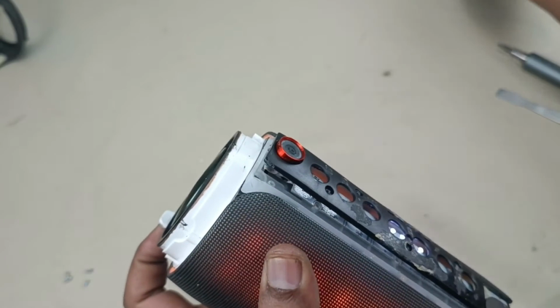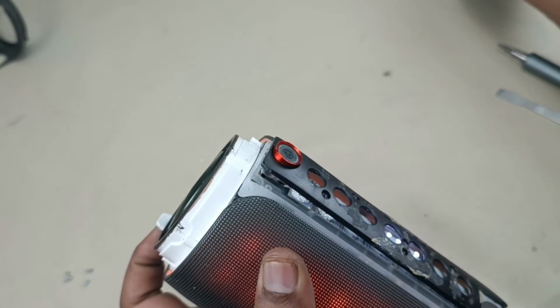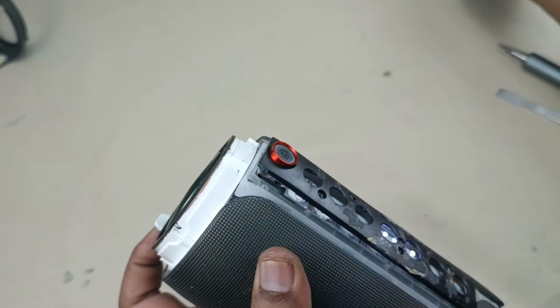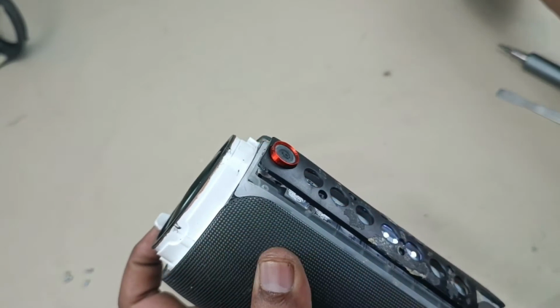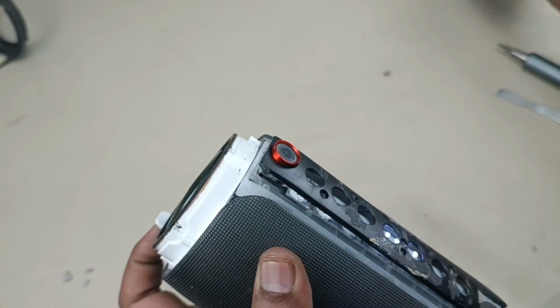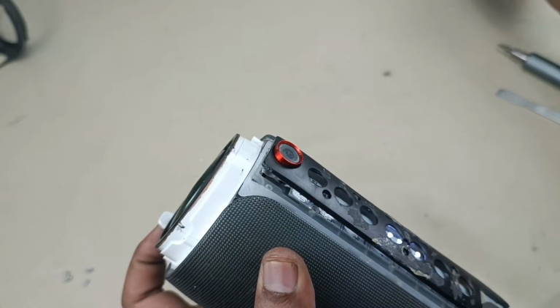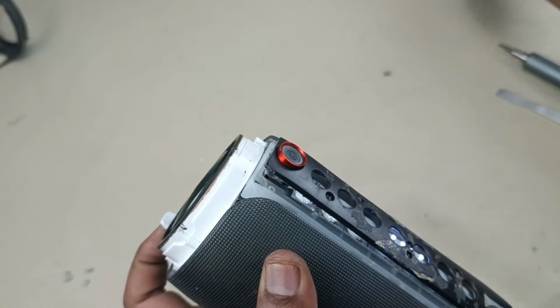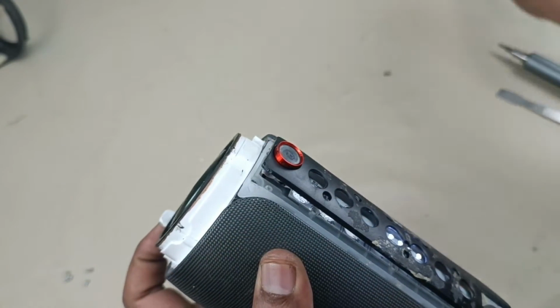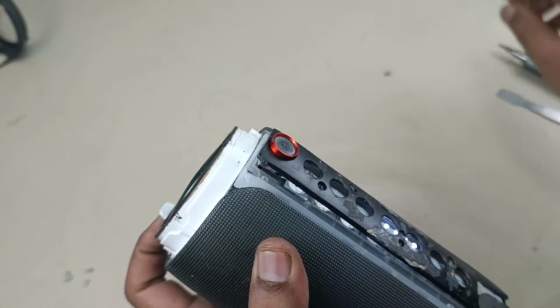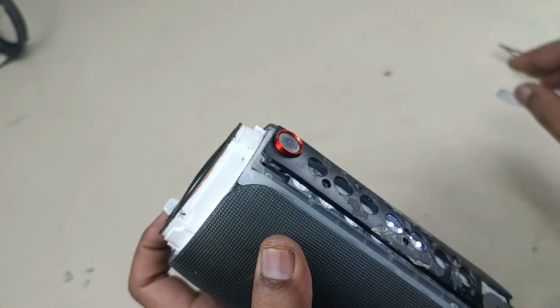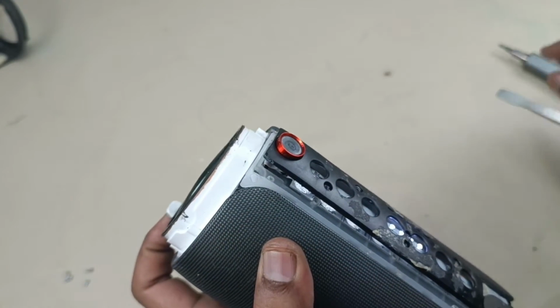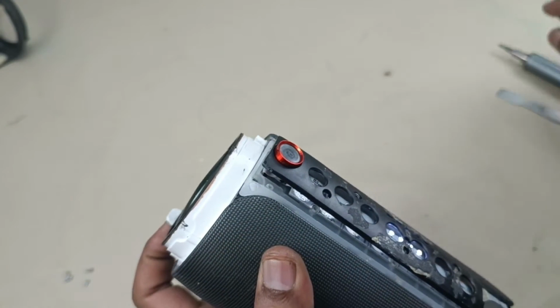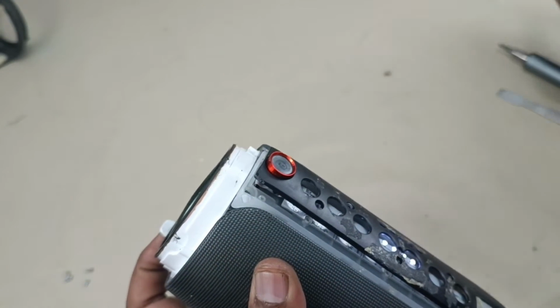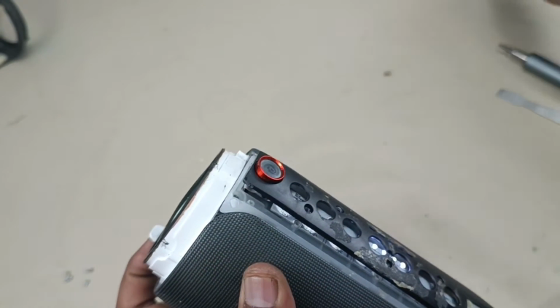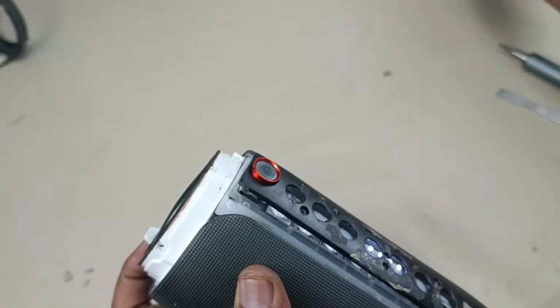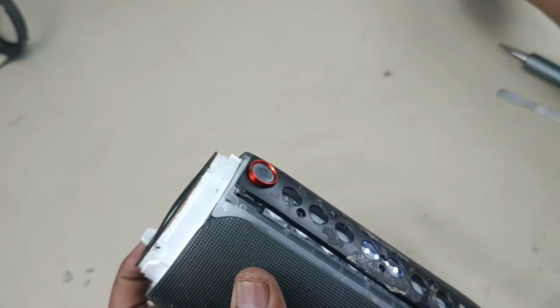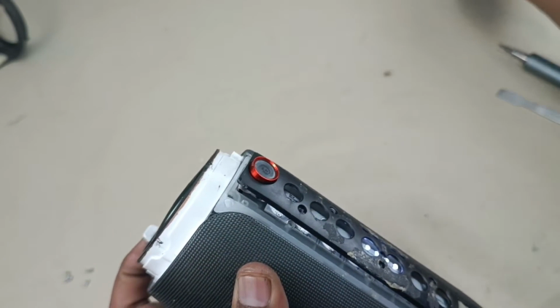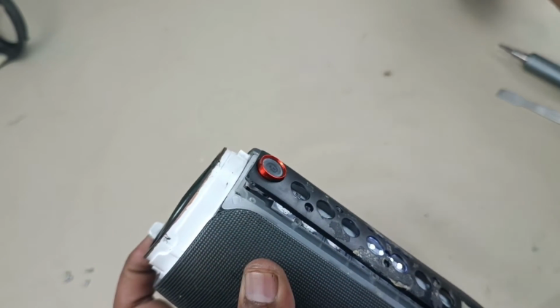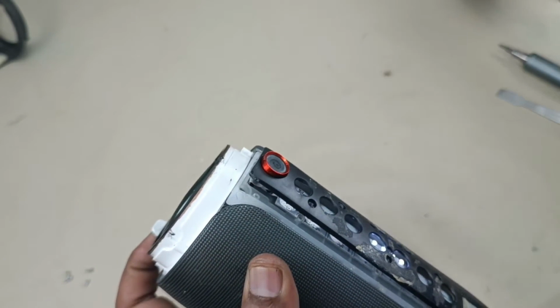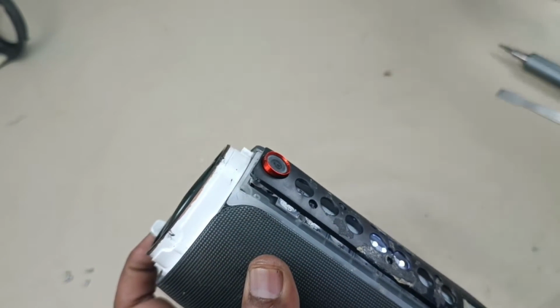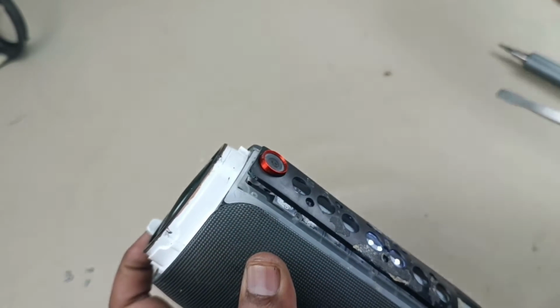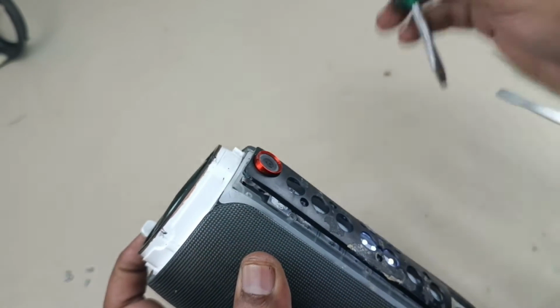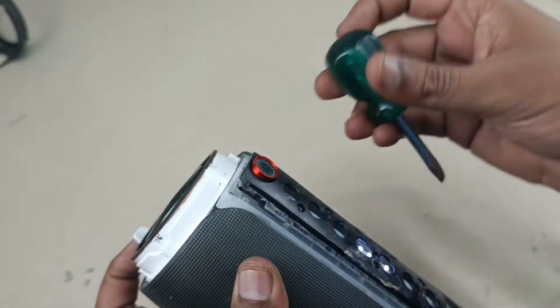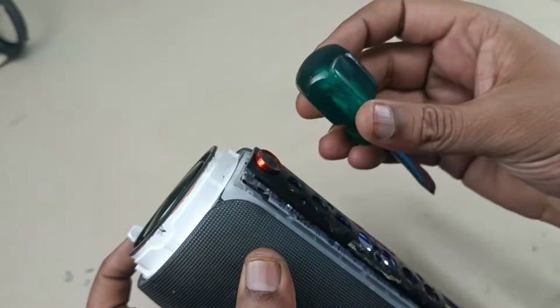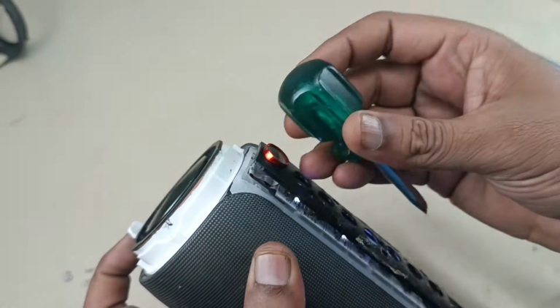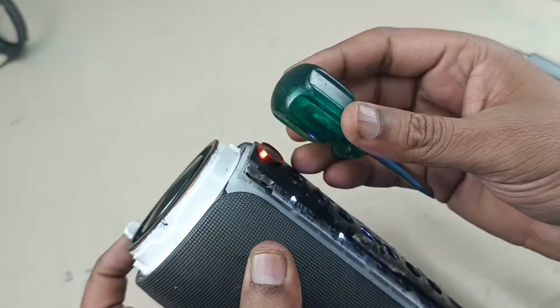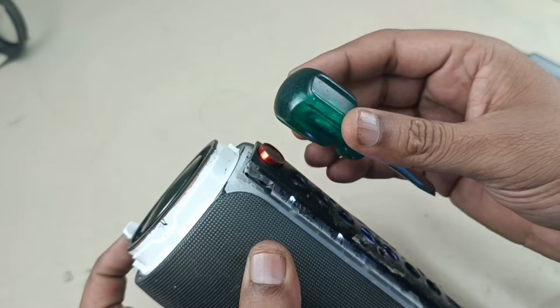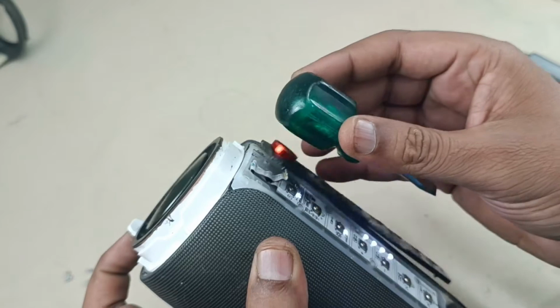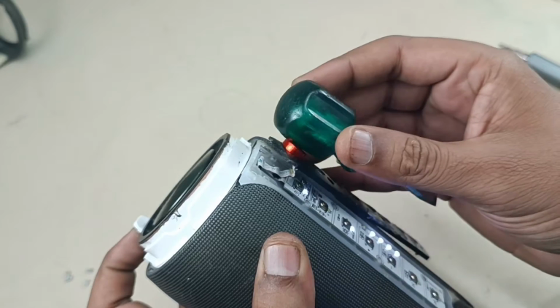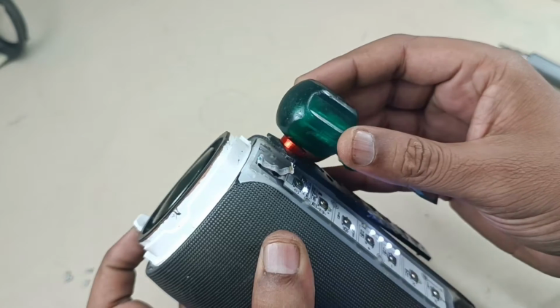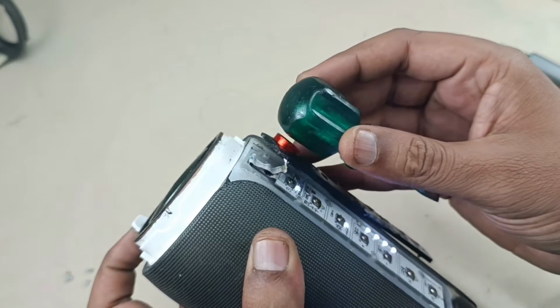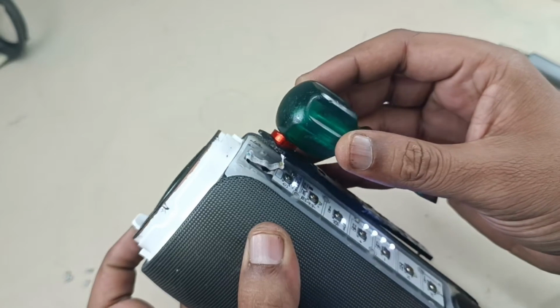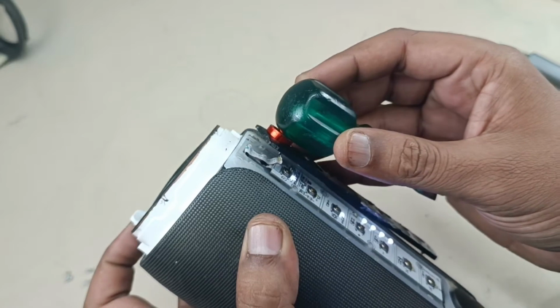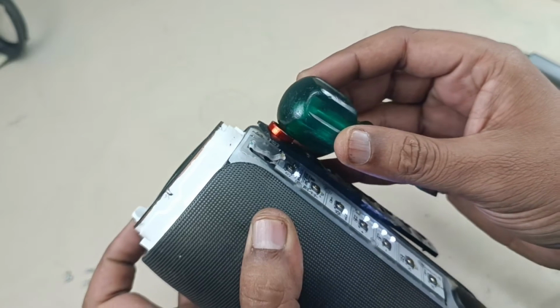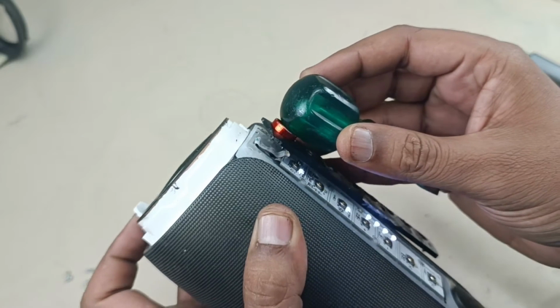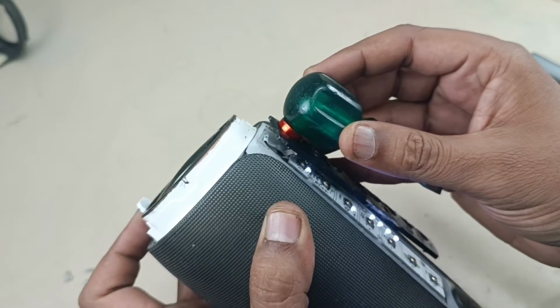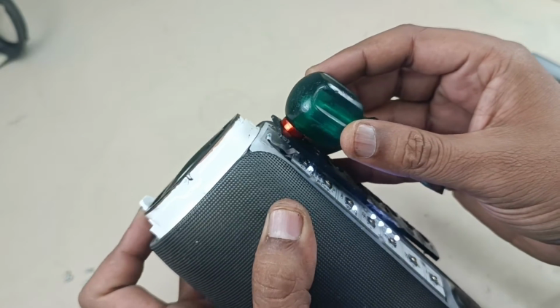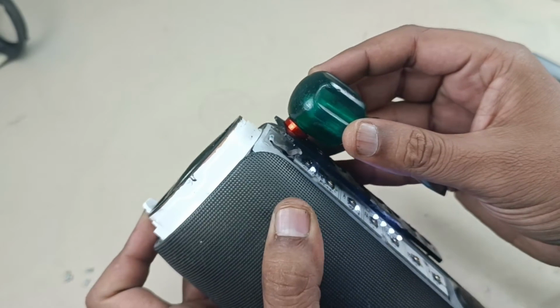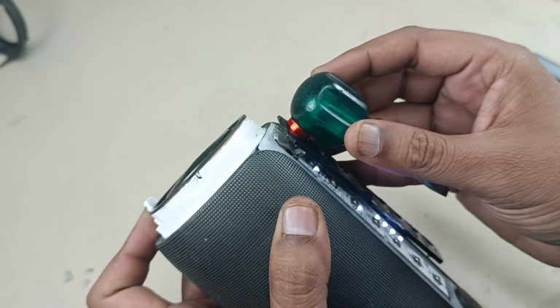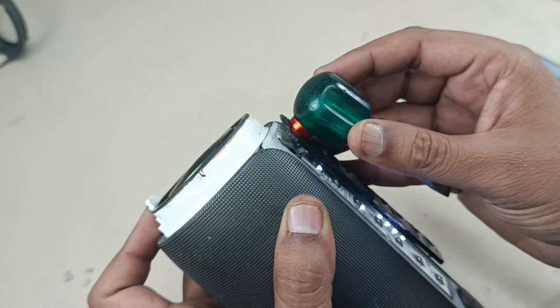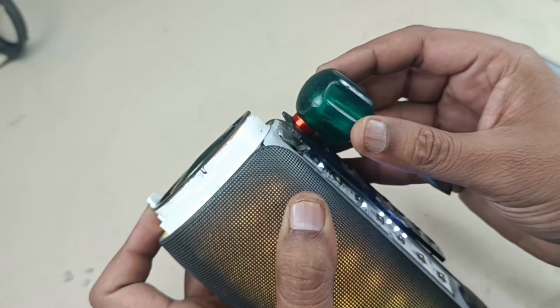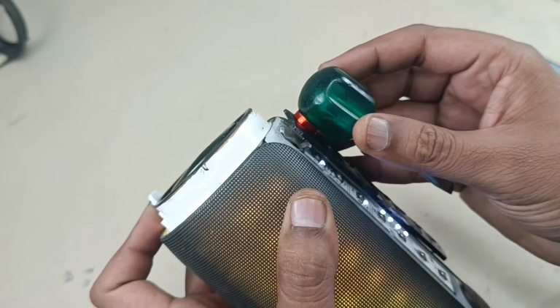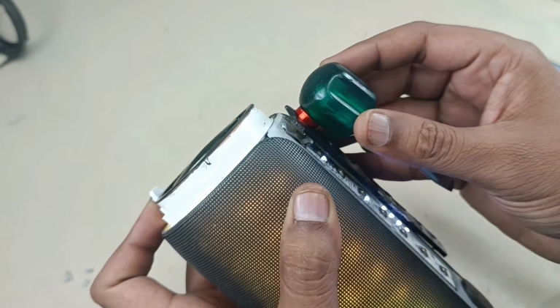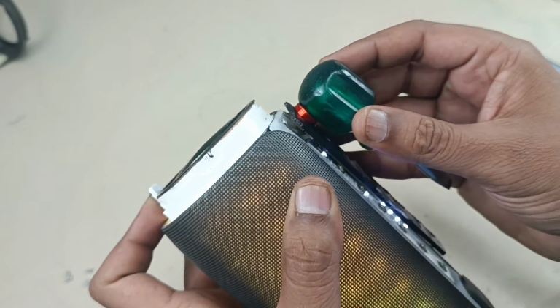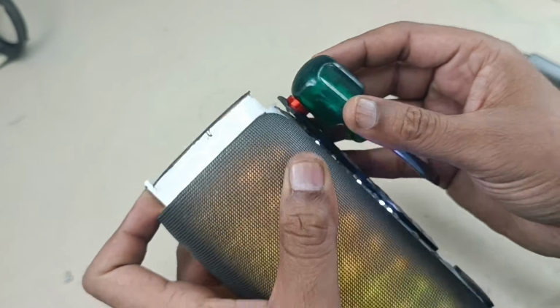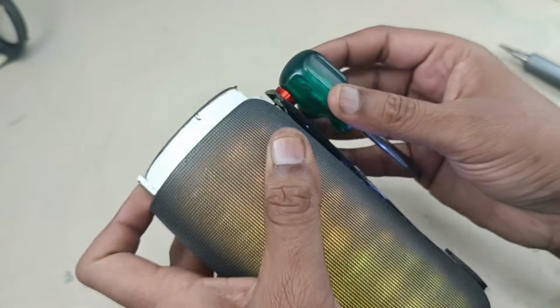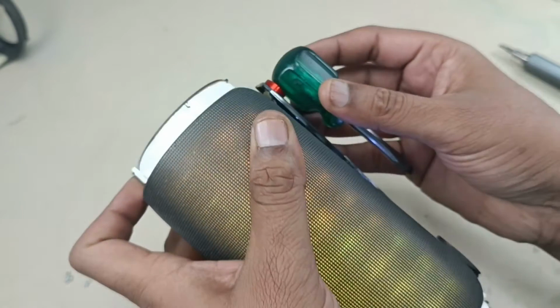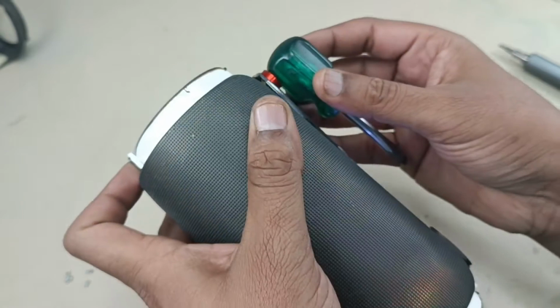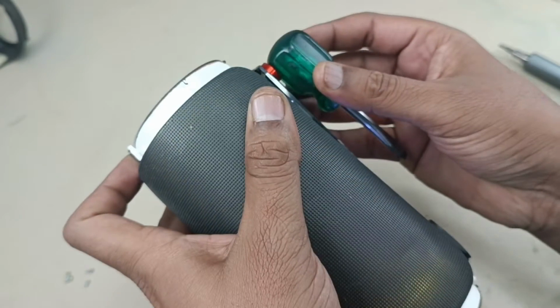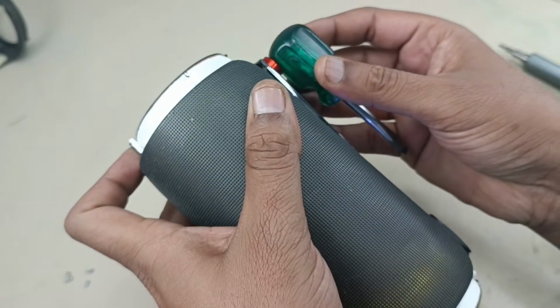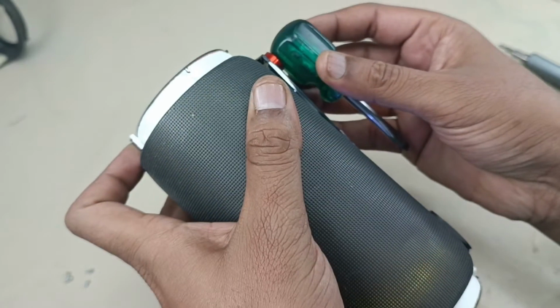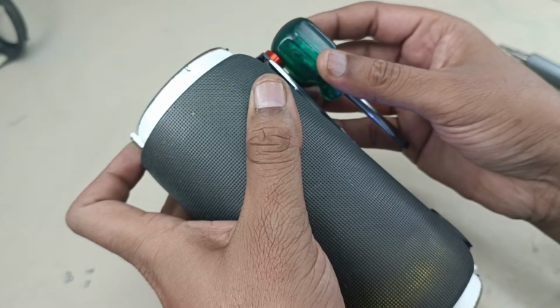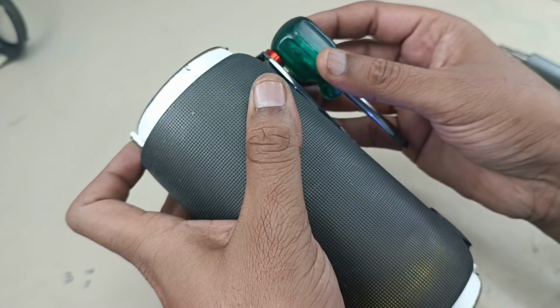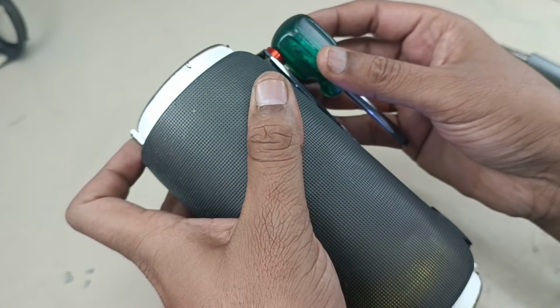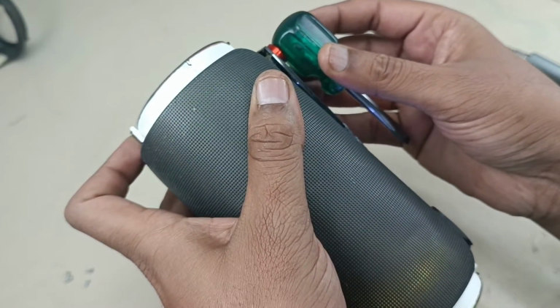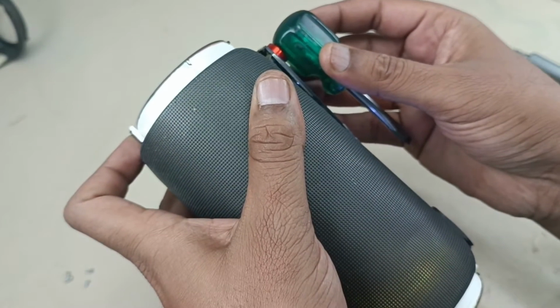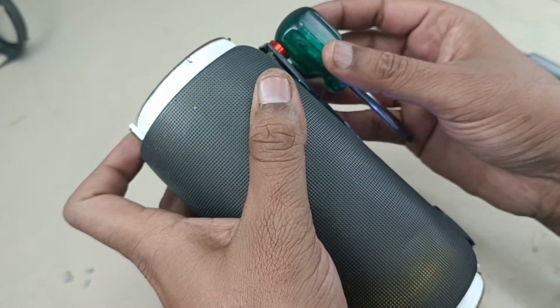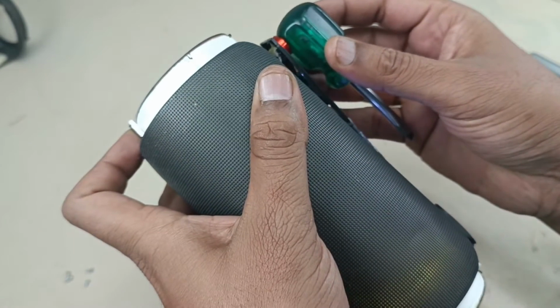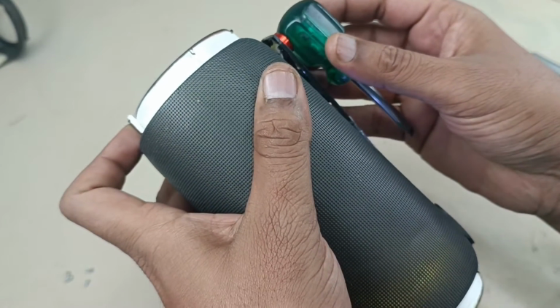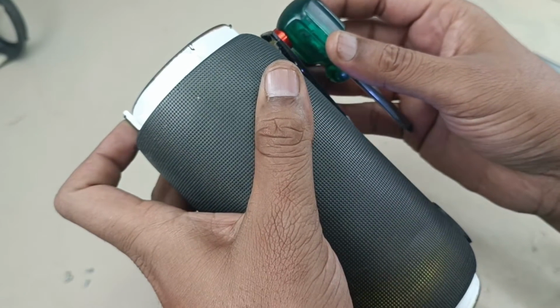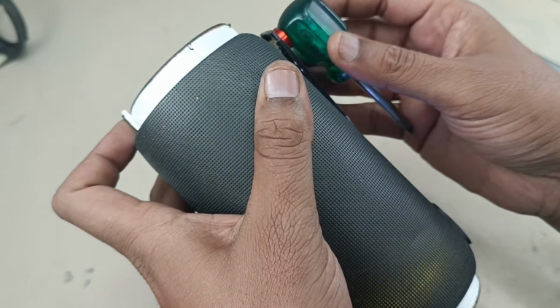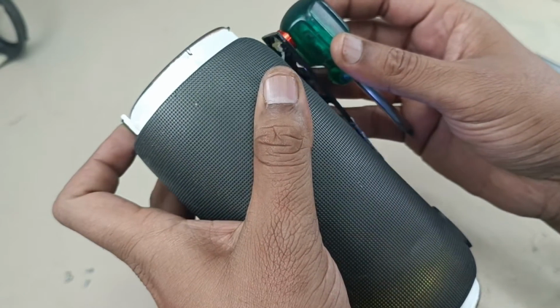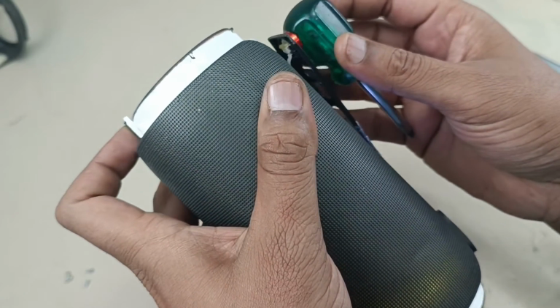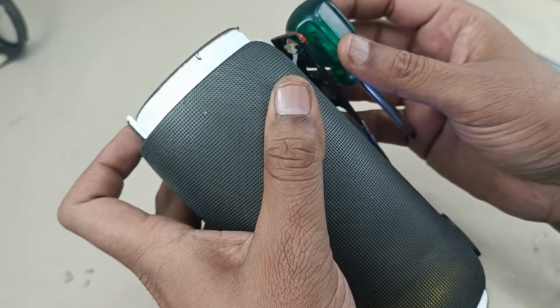Now I am taking this green color. The light has changed to green.